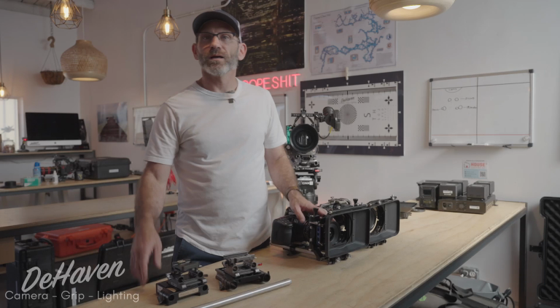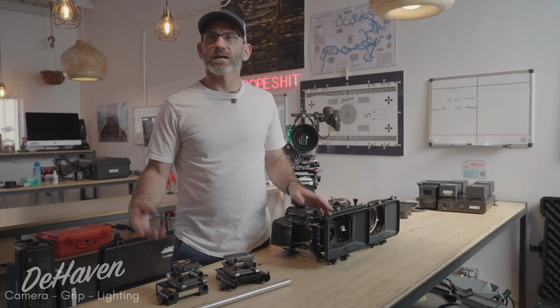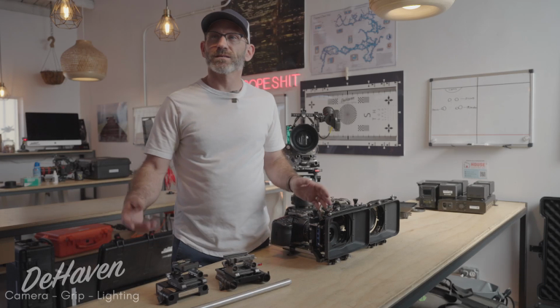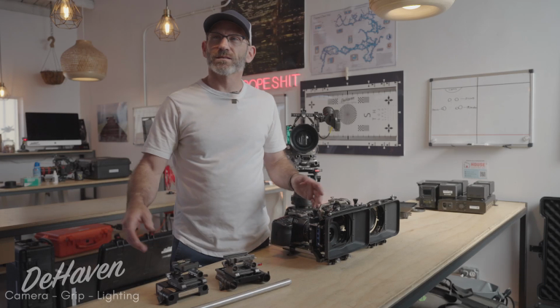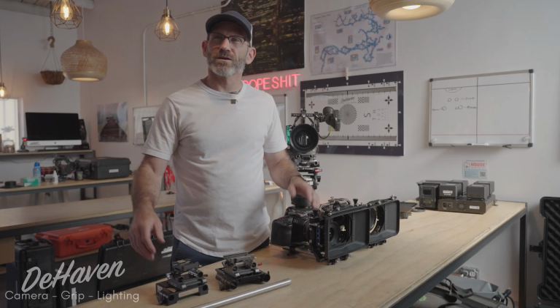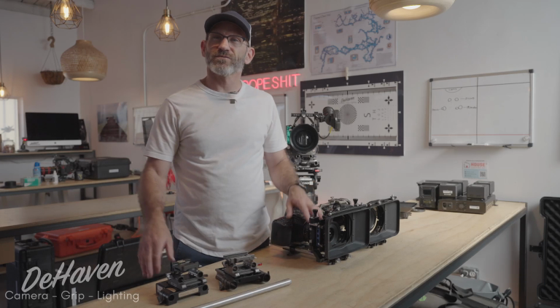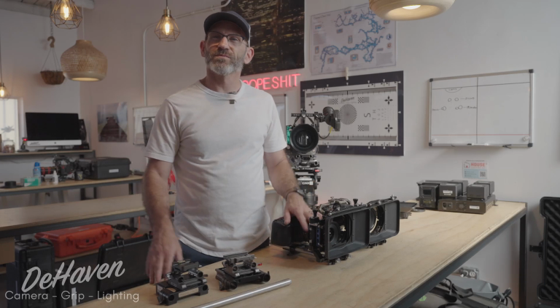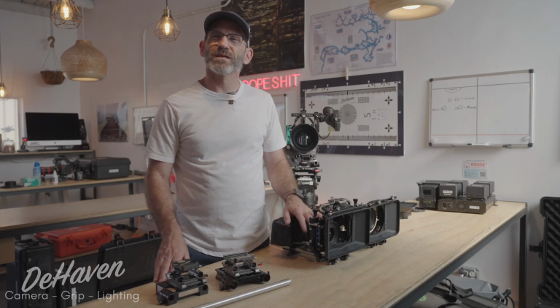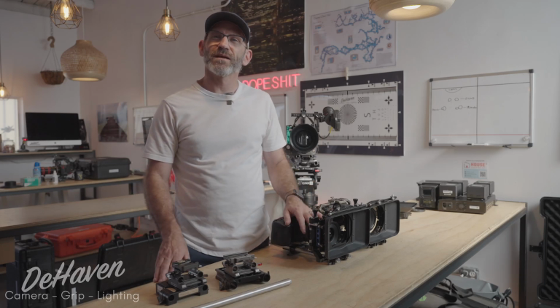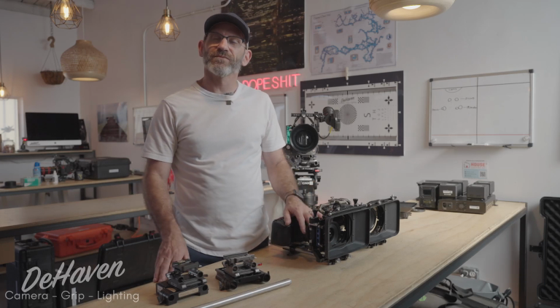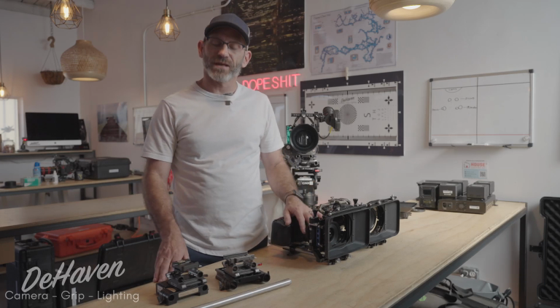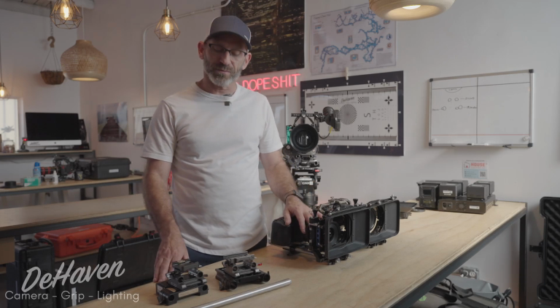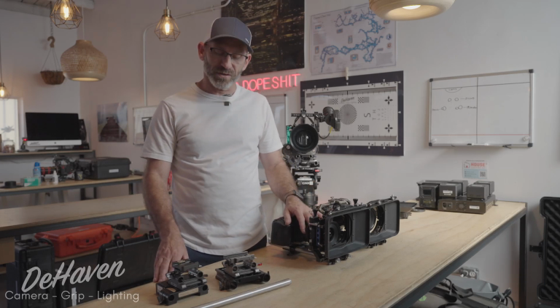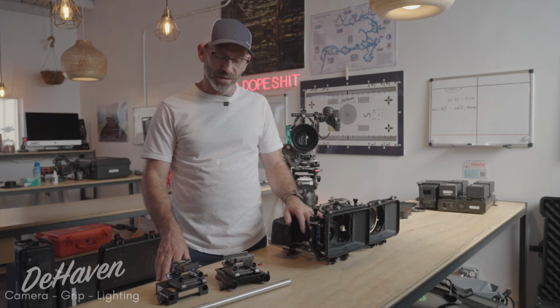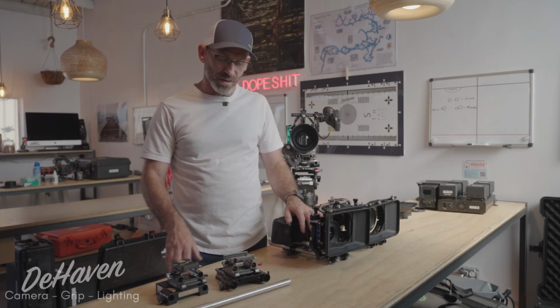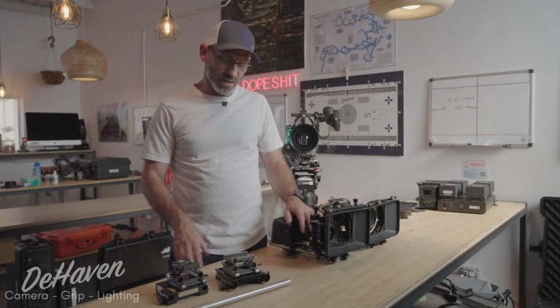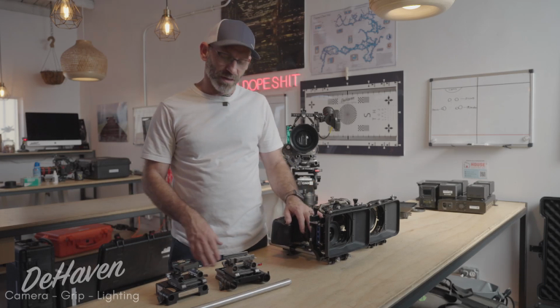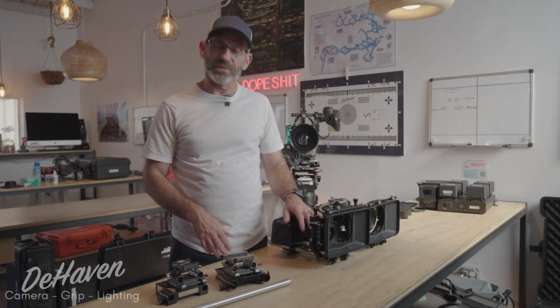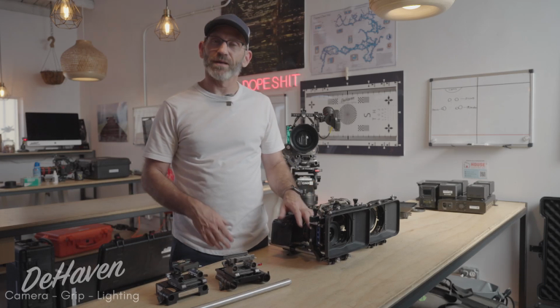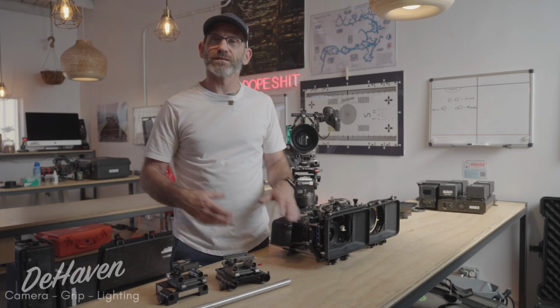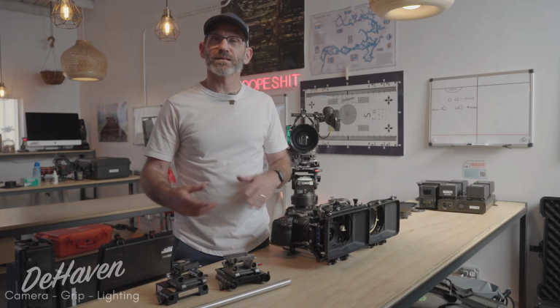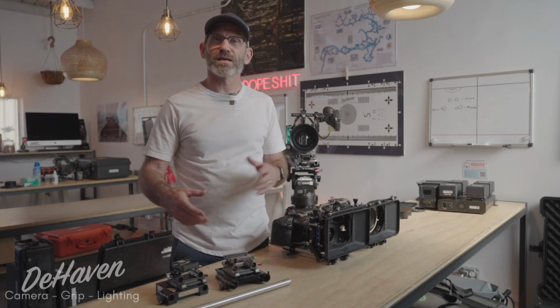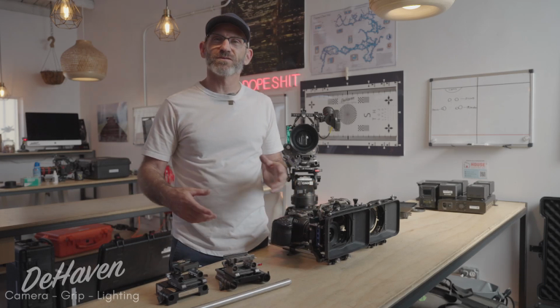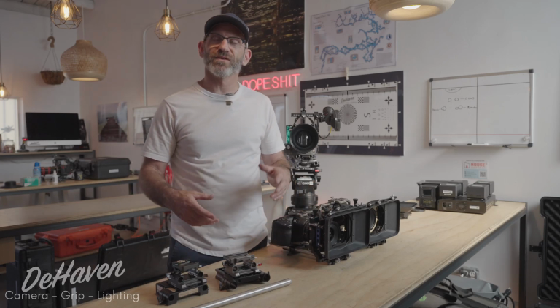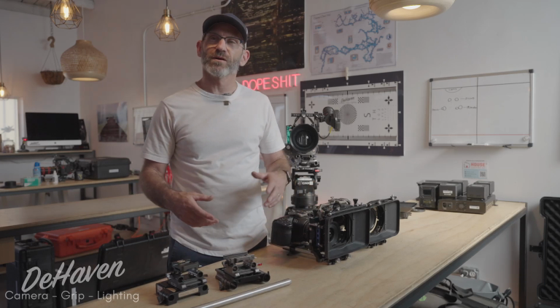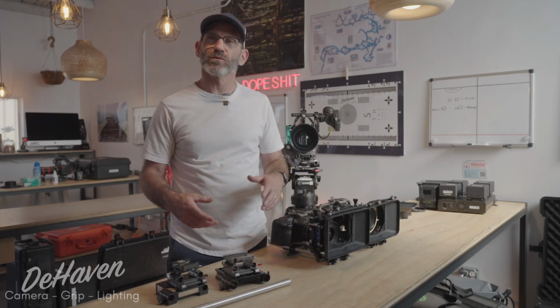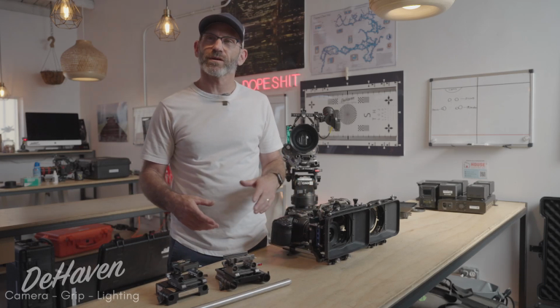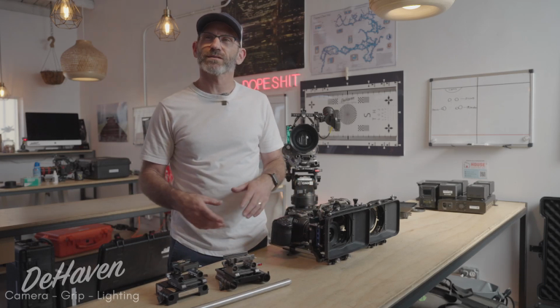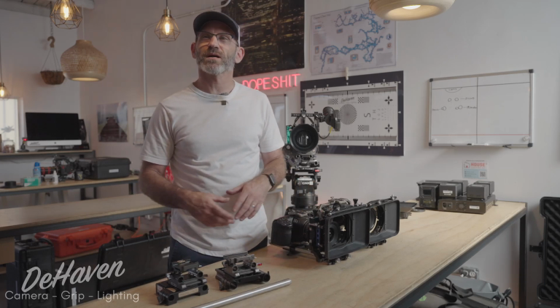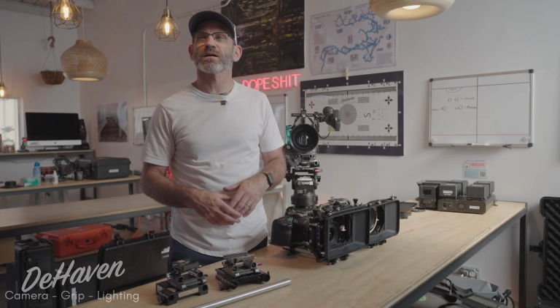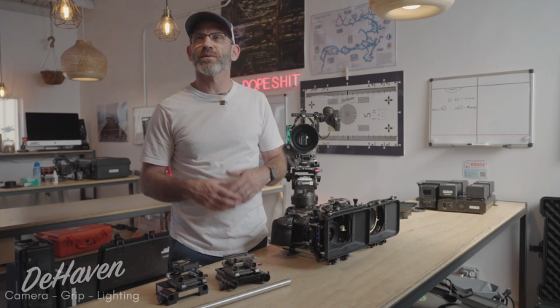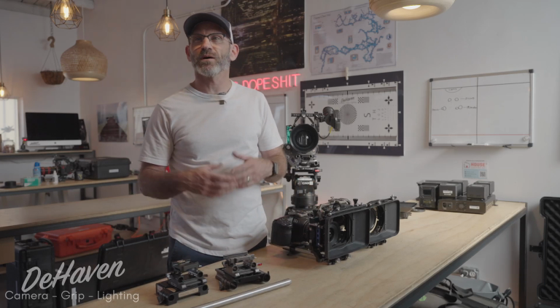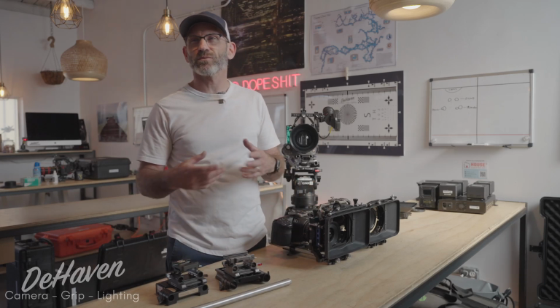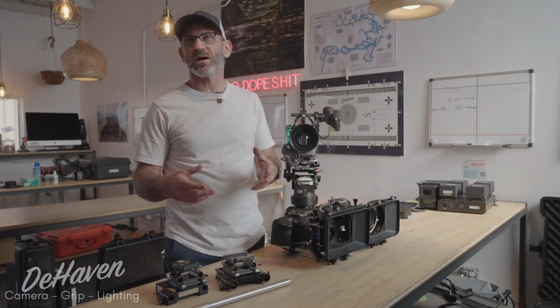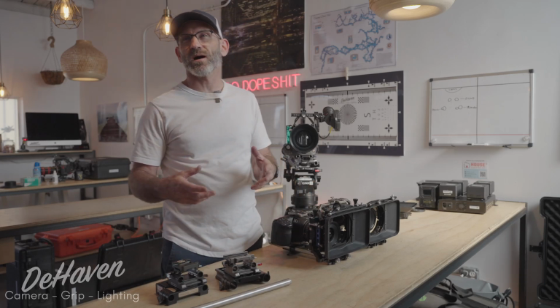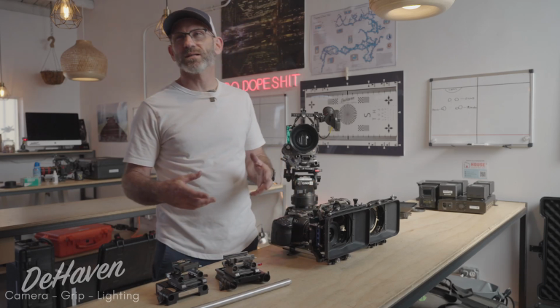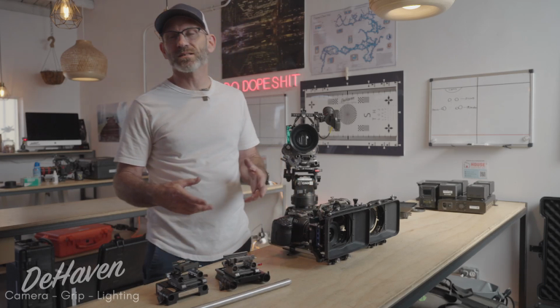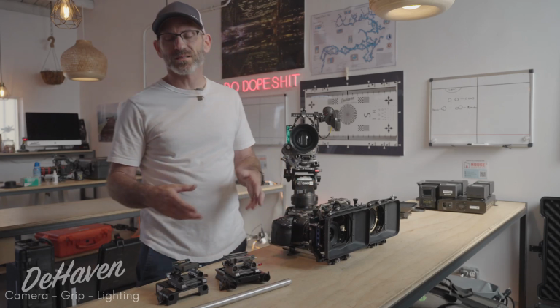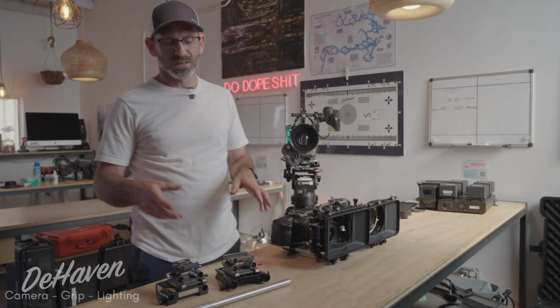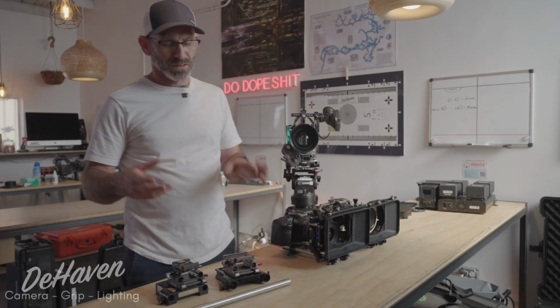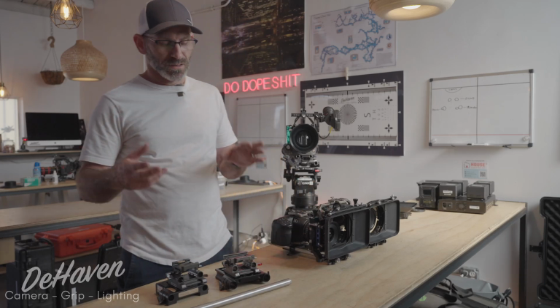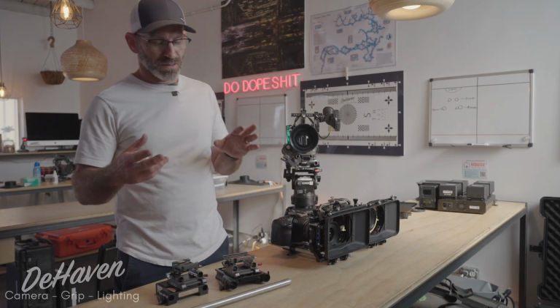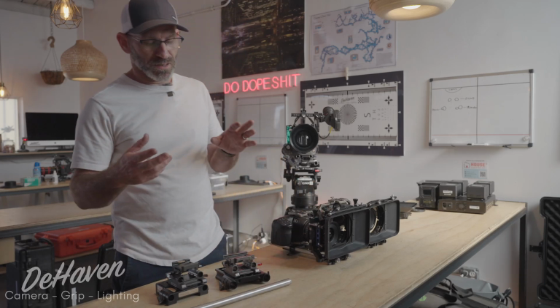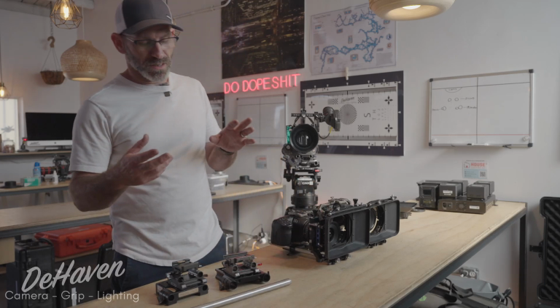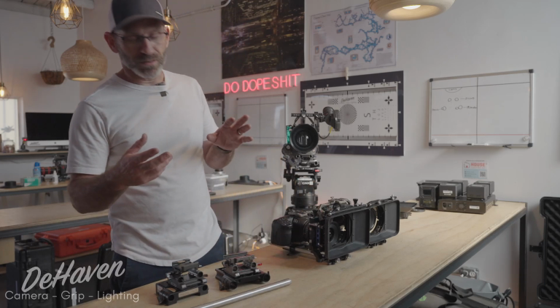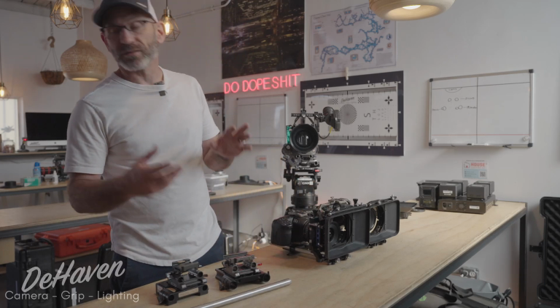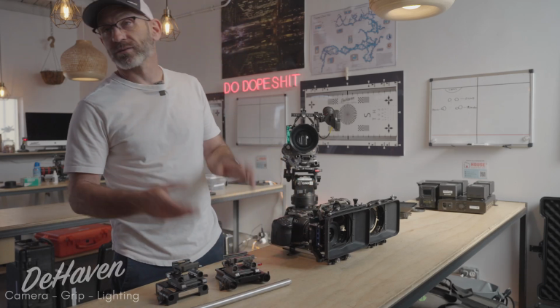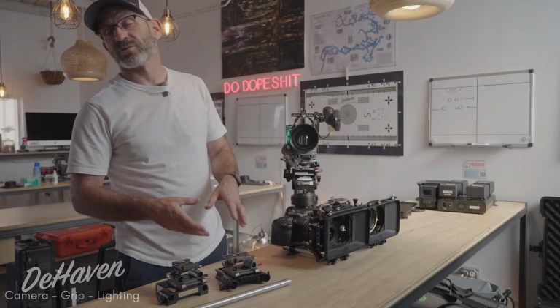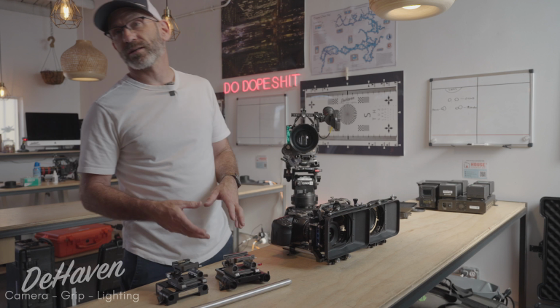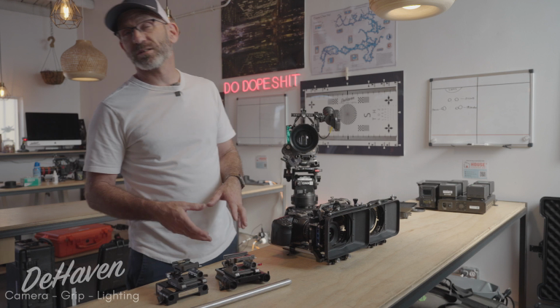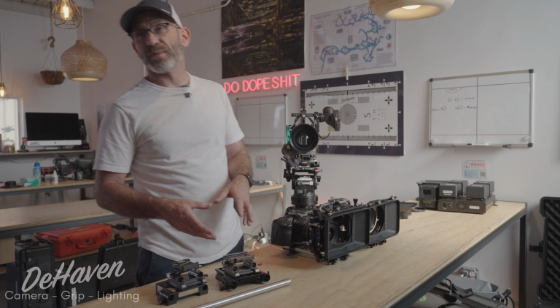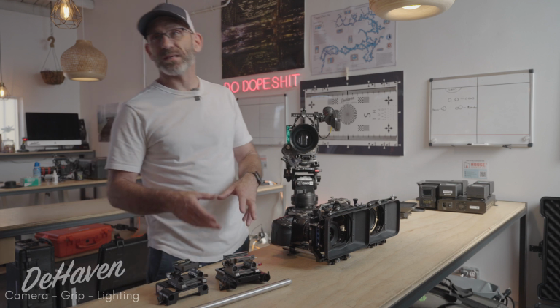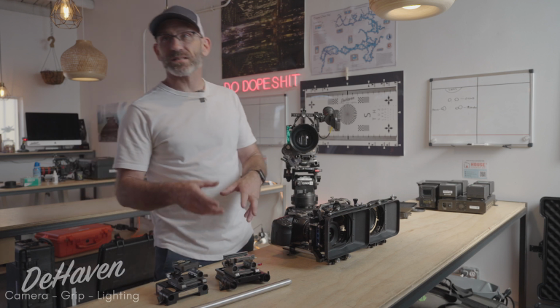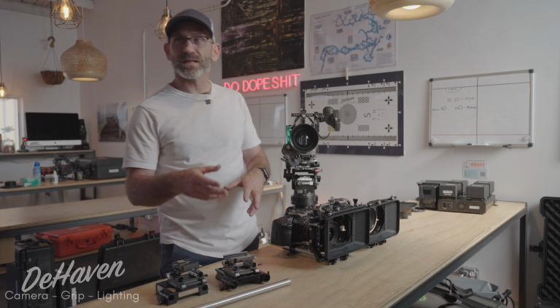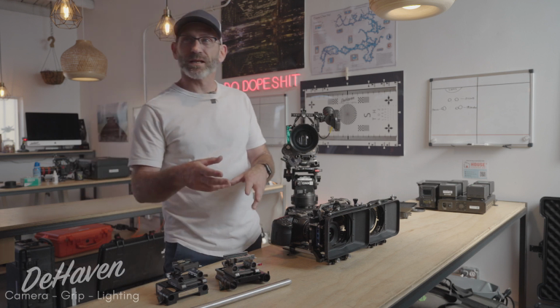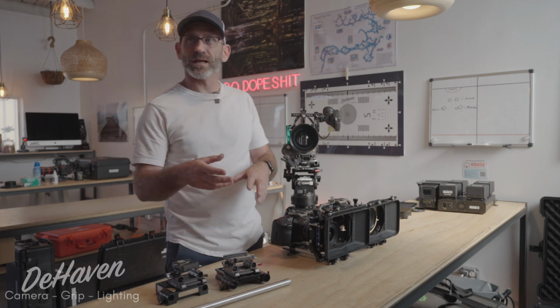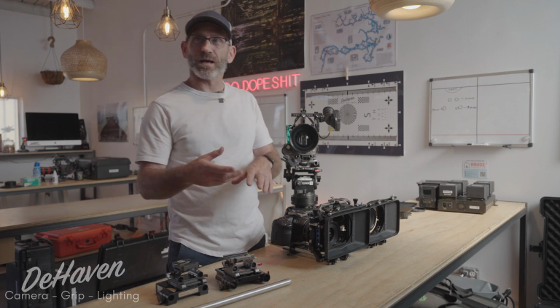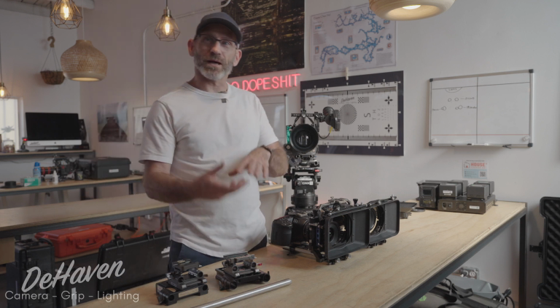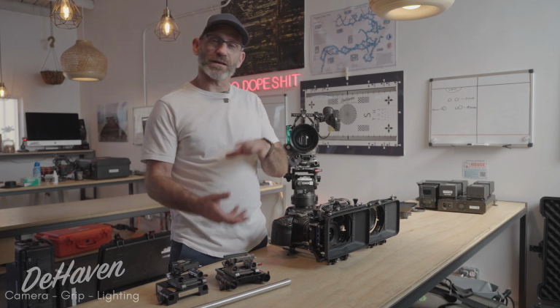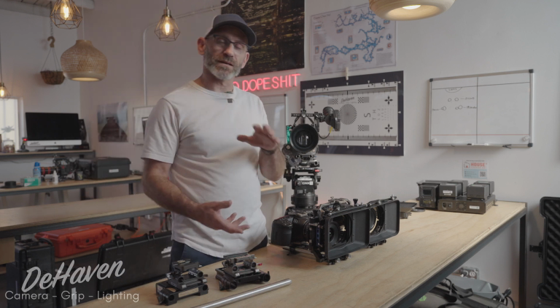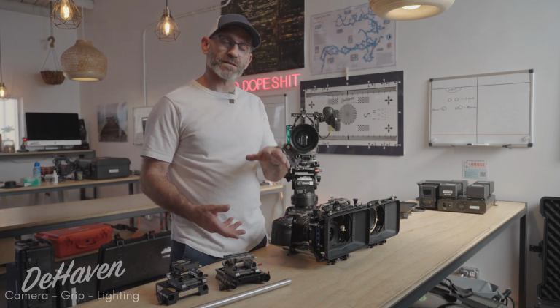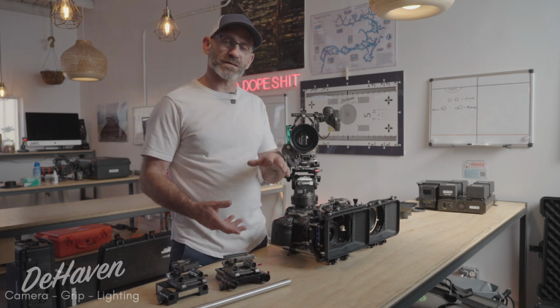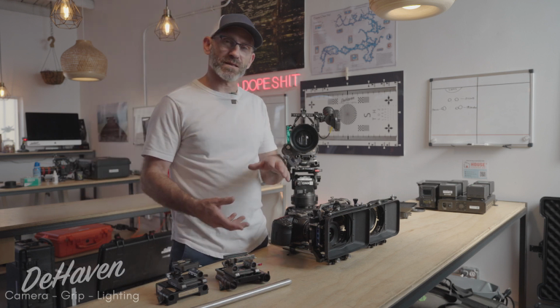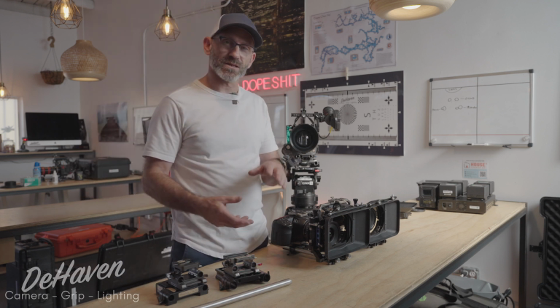Hey guys, it's Eric from Dehaven Camera. In today's video we're going to talk about rods, their correct spacing and installation.